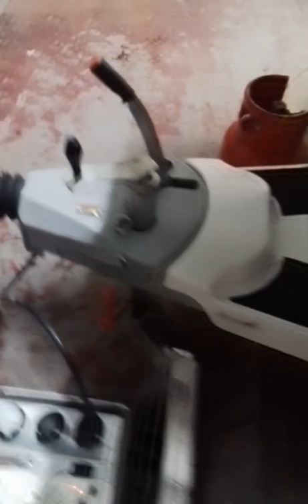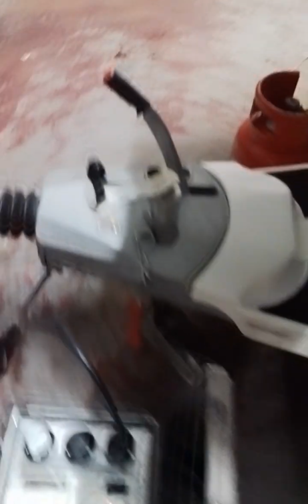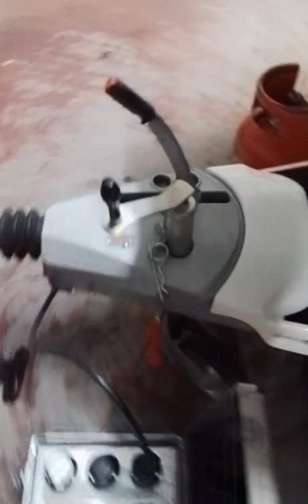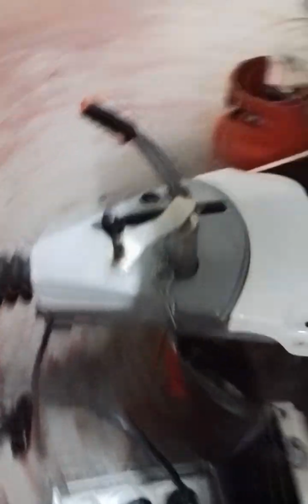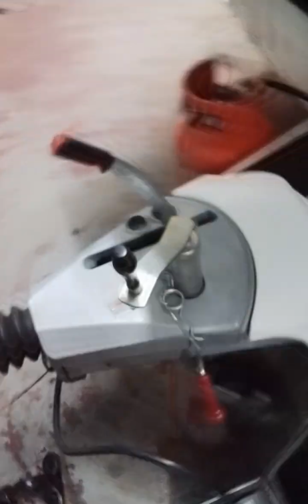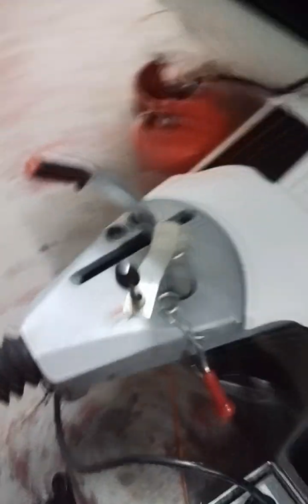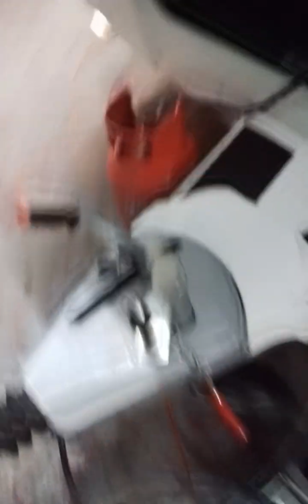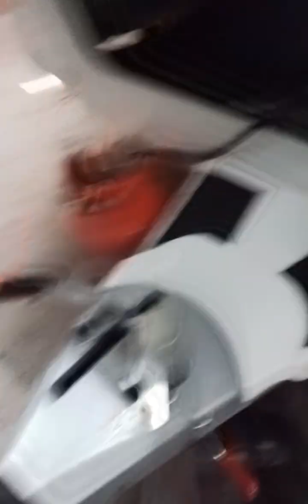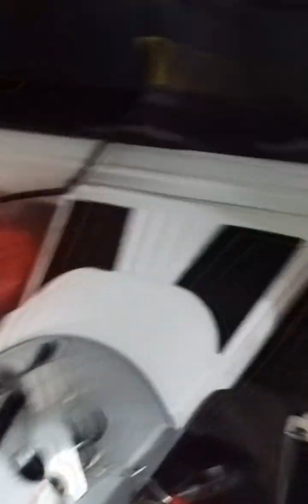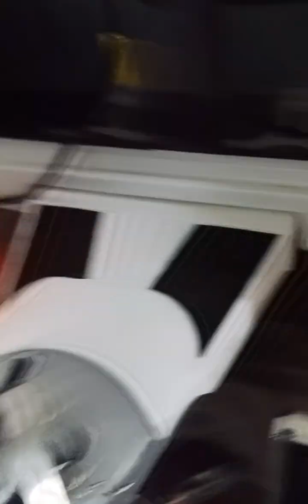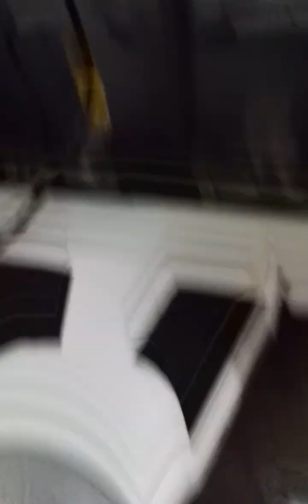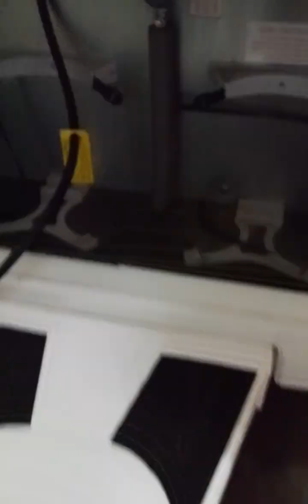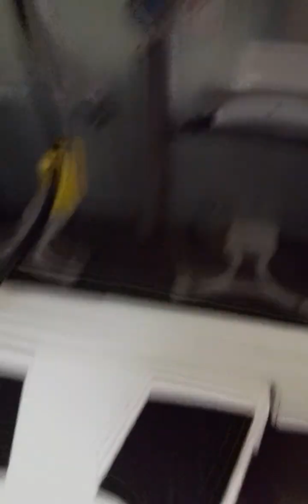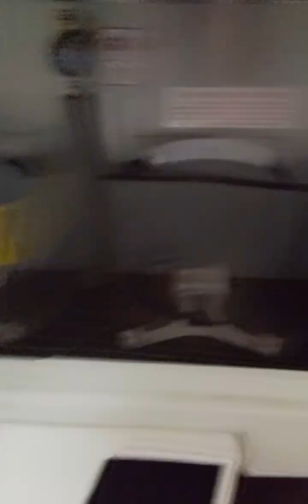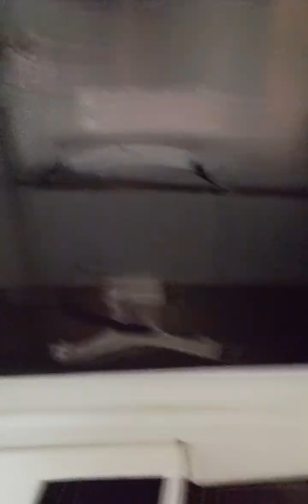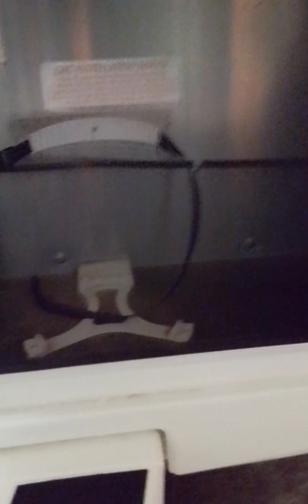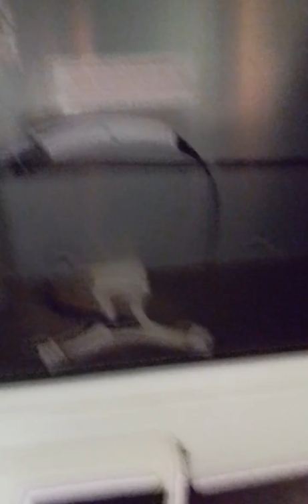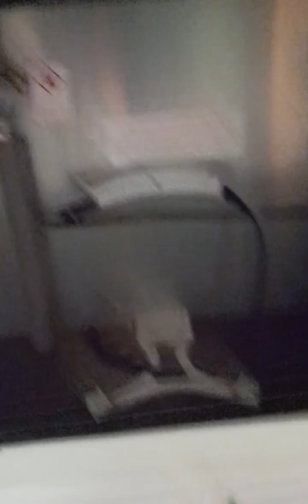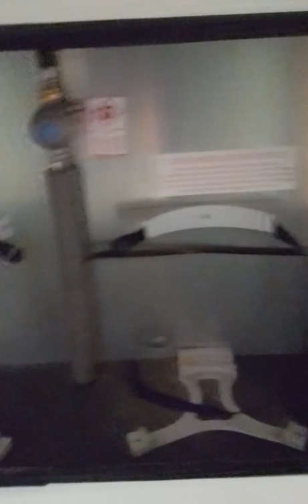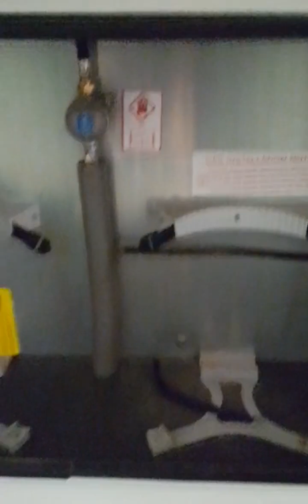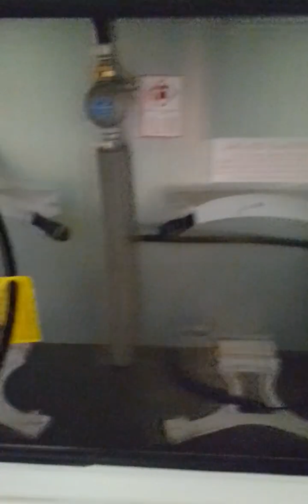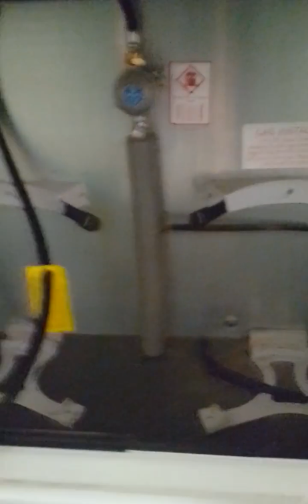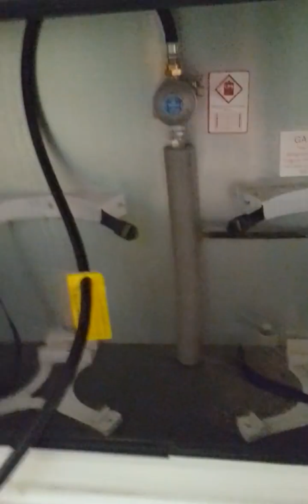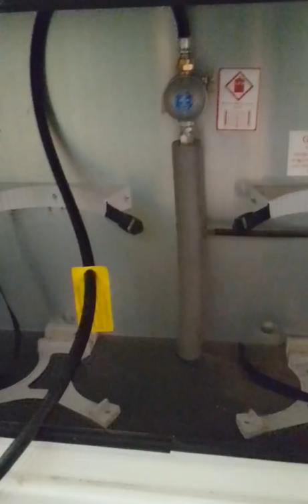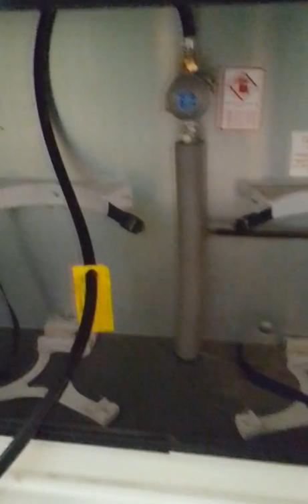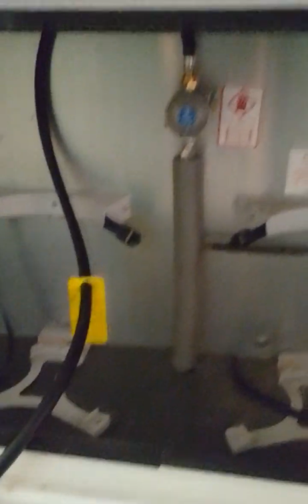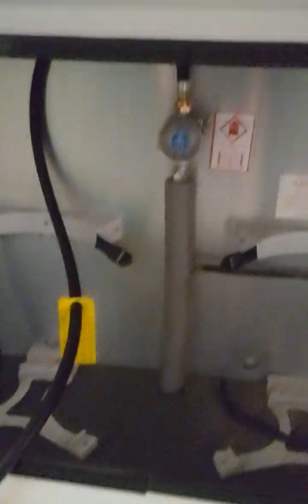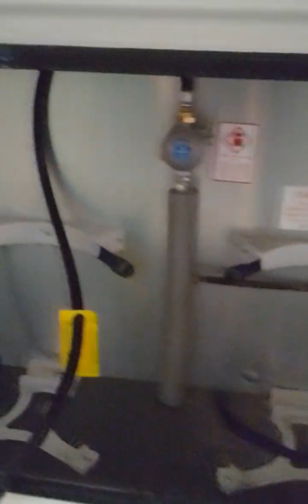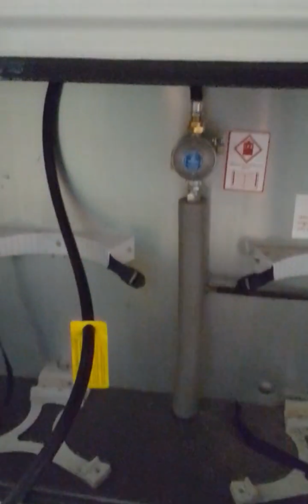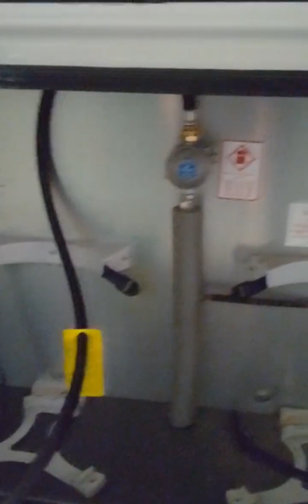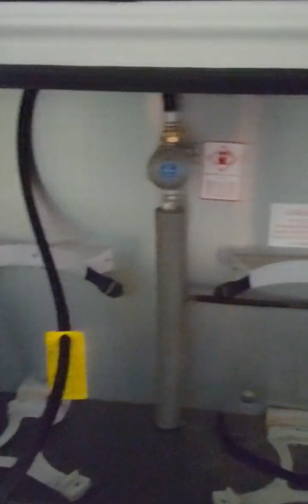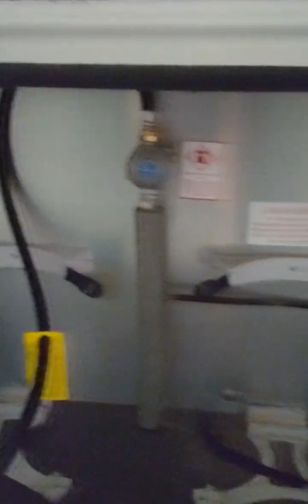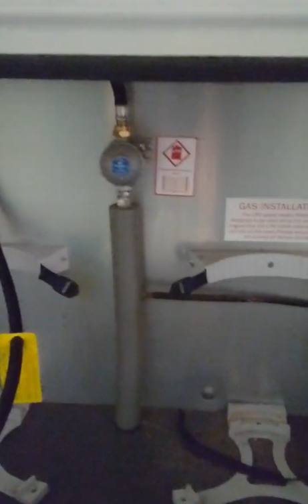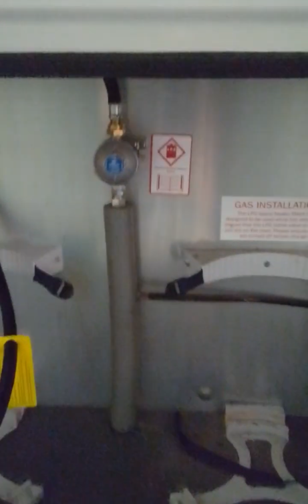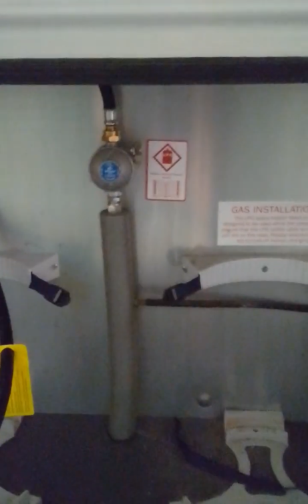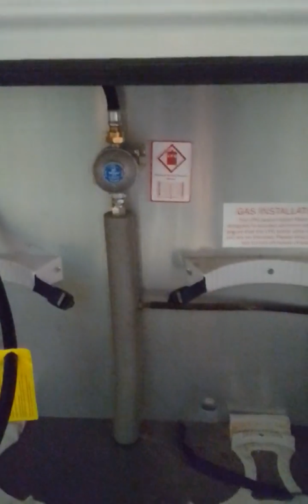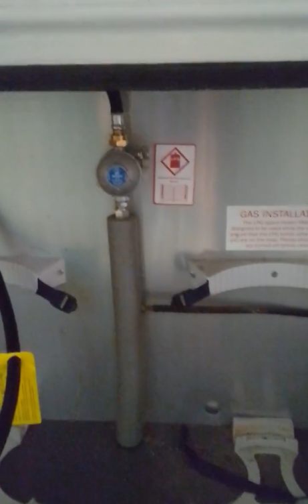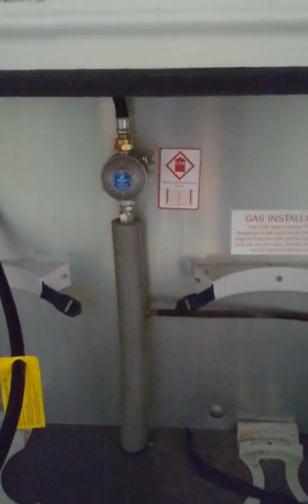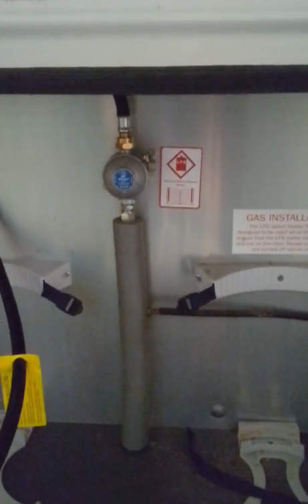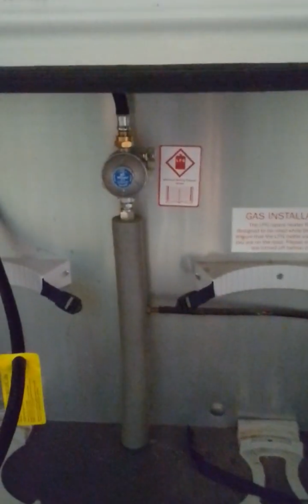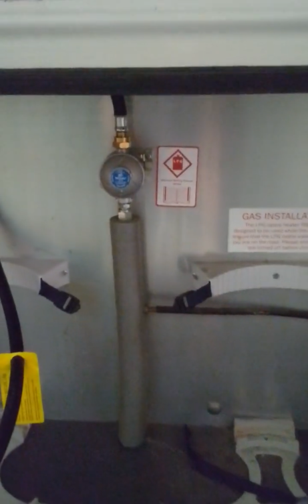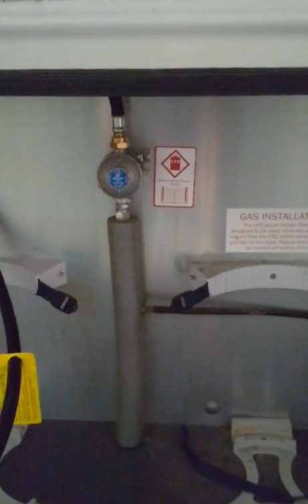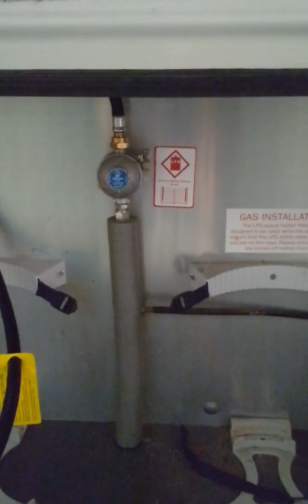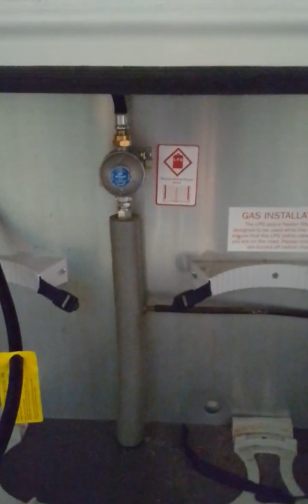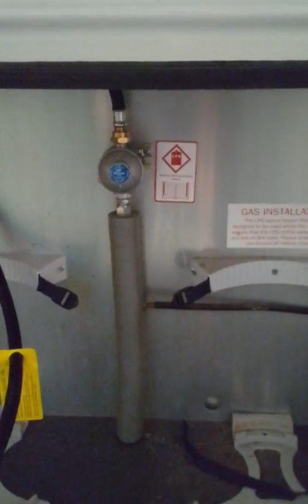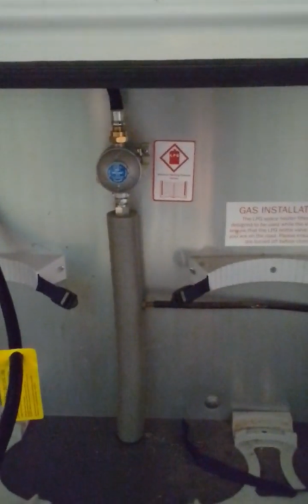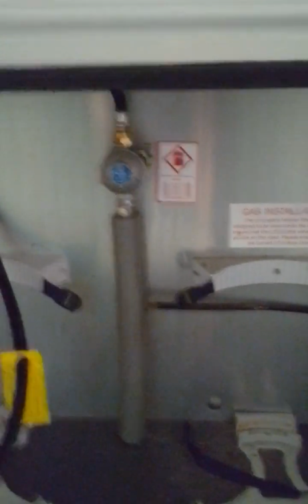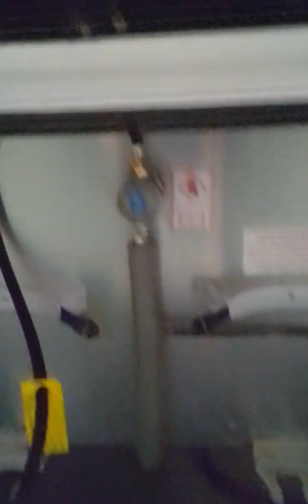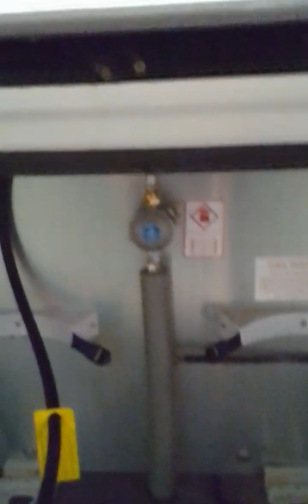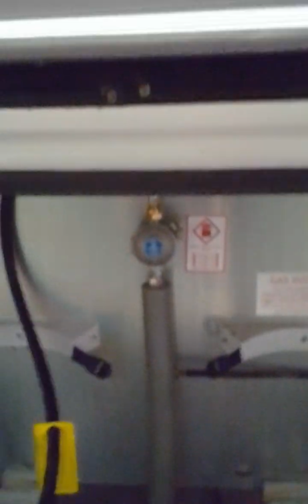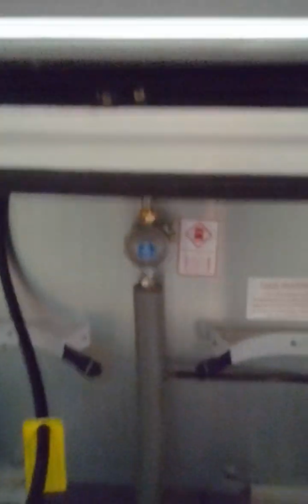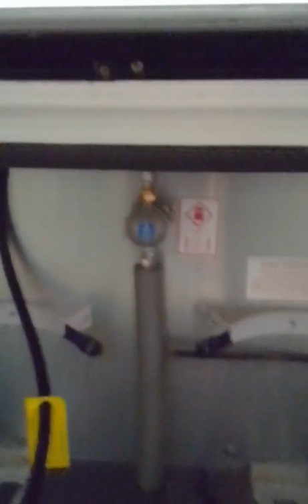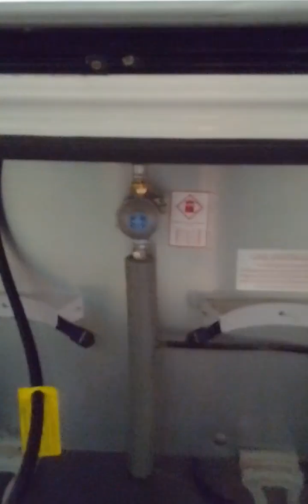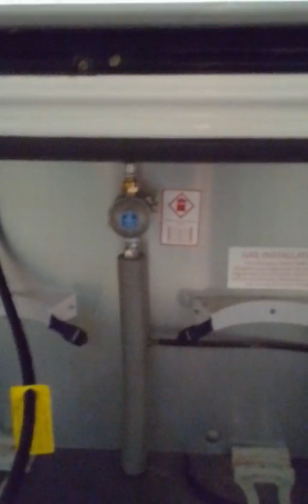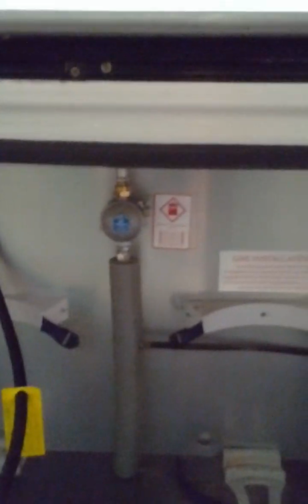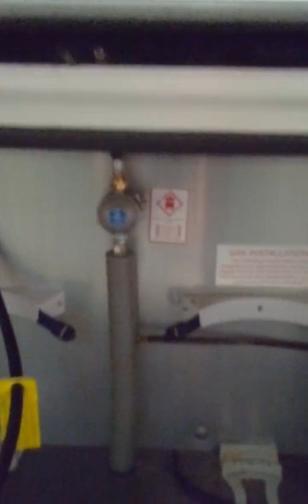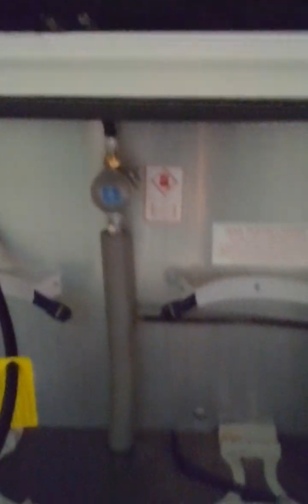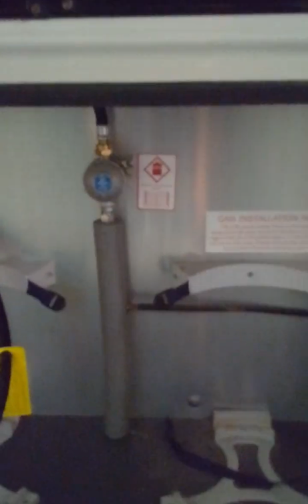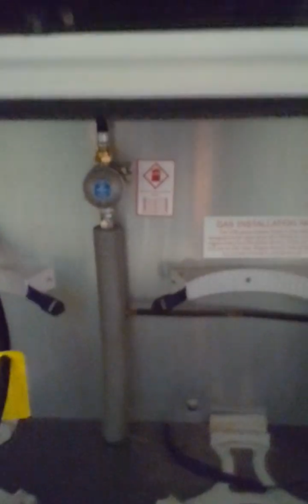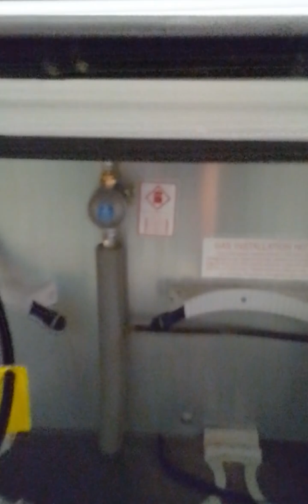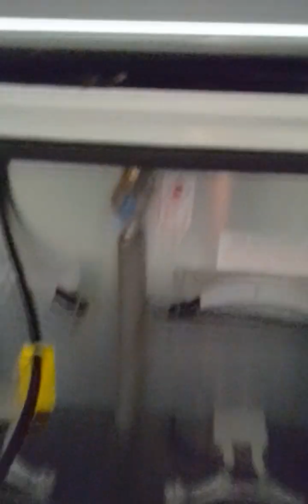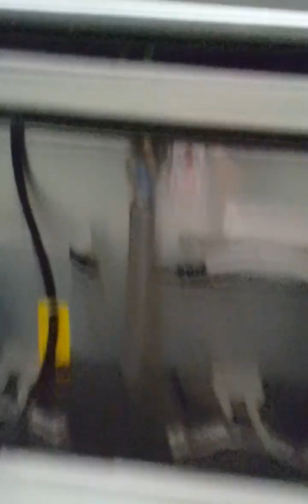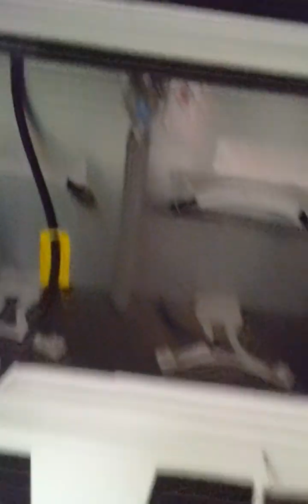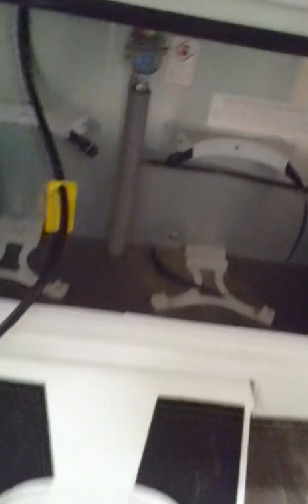Moving up from the A-frame, we have your gas blocker with space for two gas bottles, along with your bulkhead regulator, which is suitable for both propane and butane.